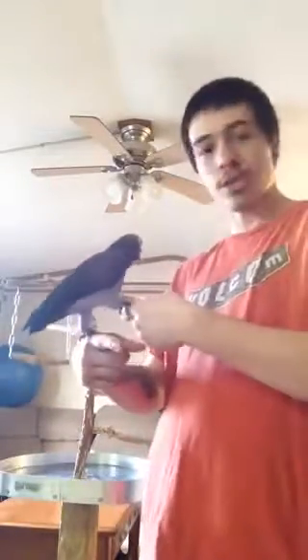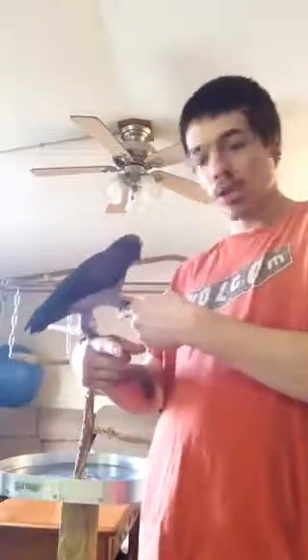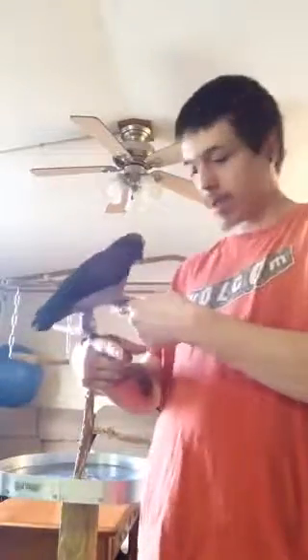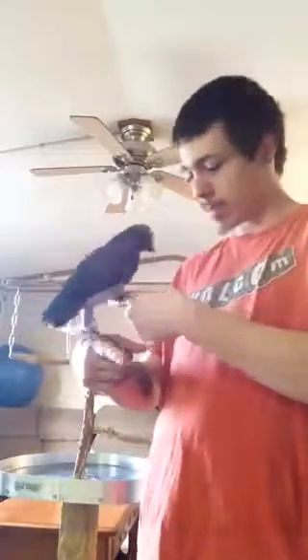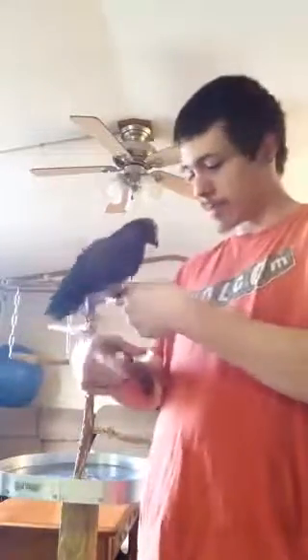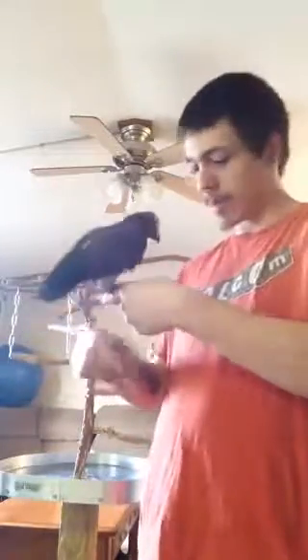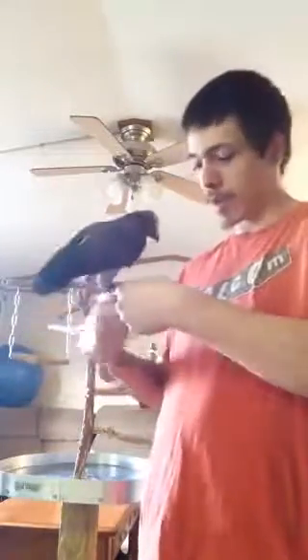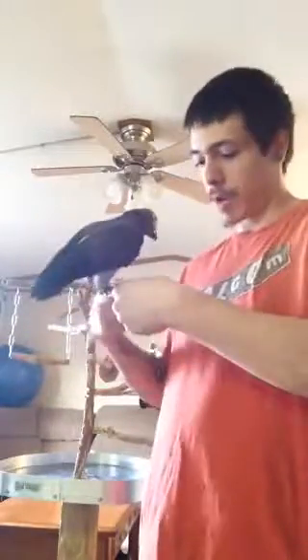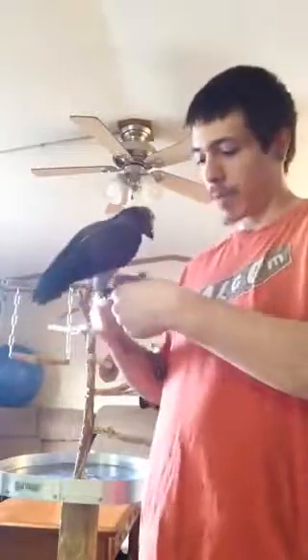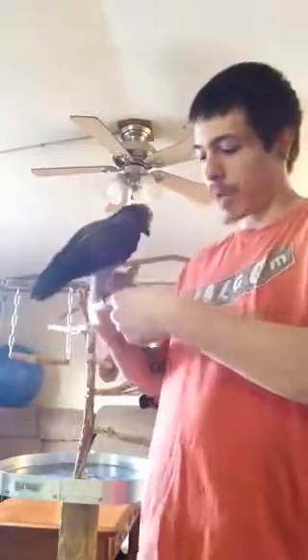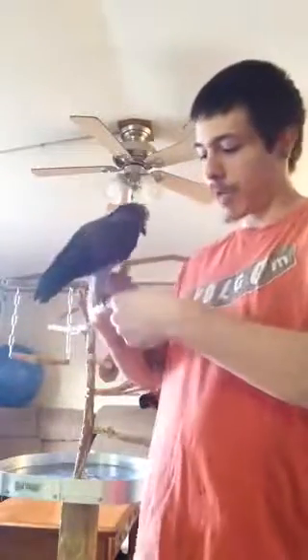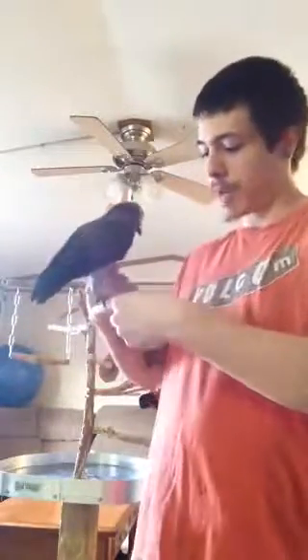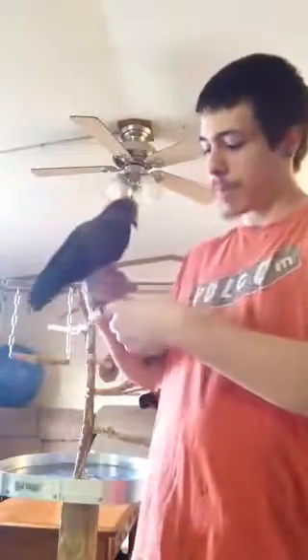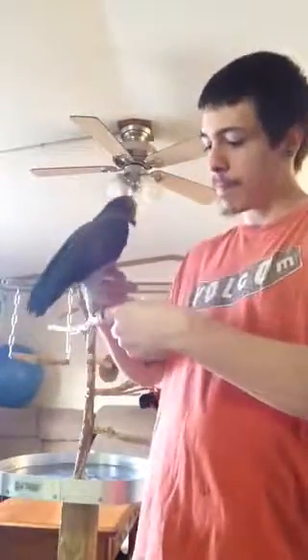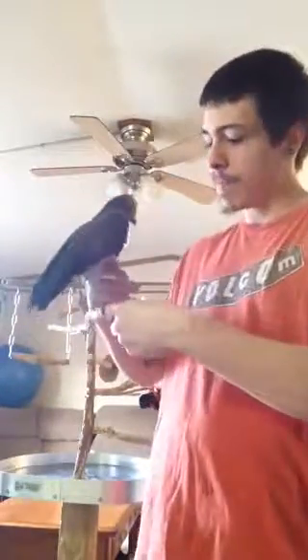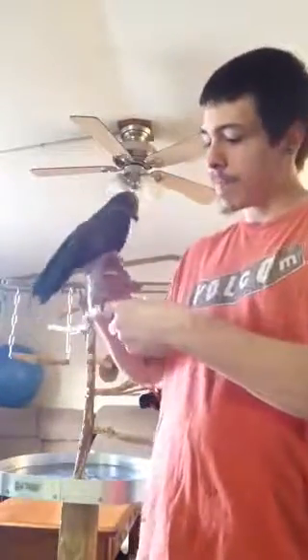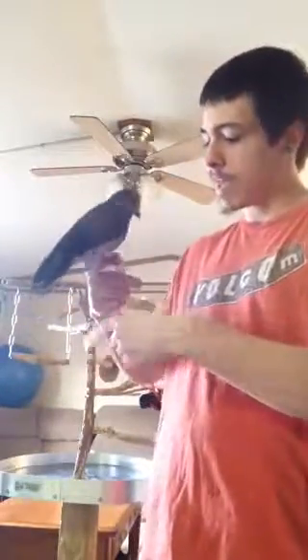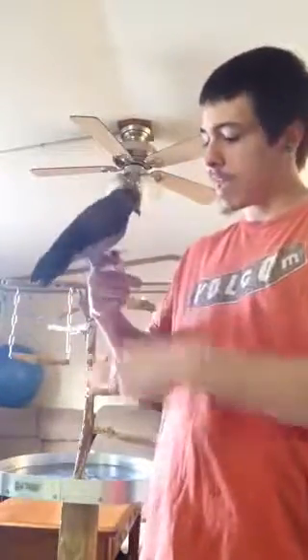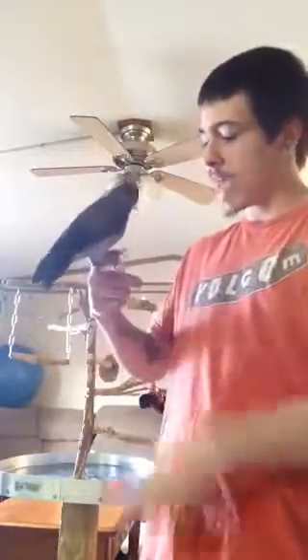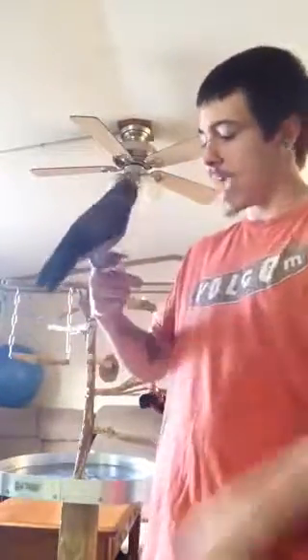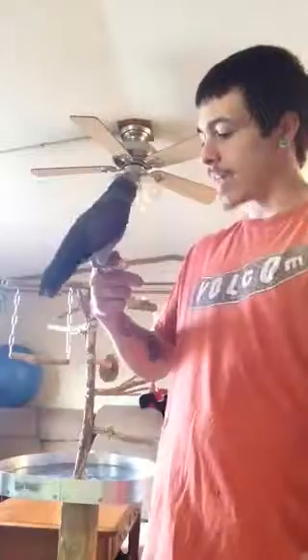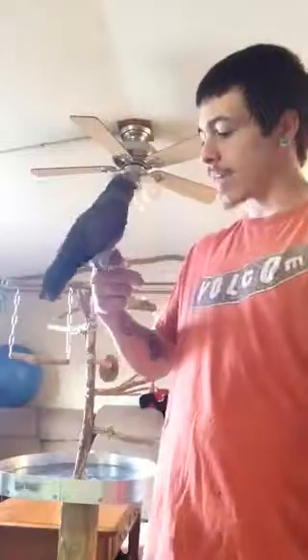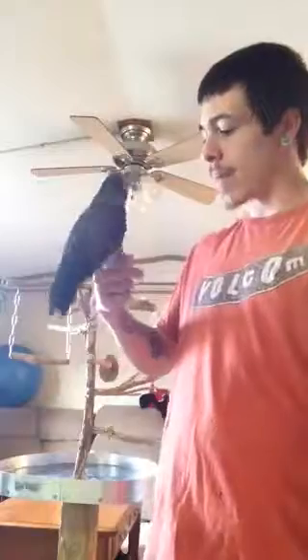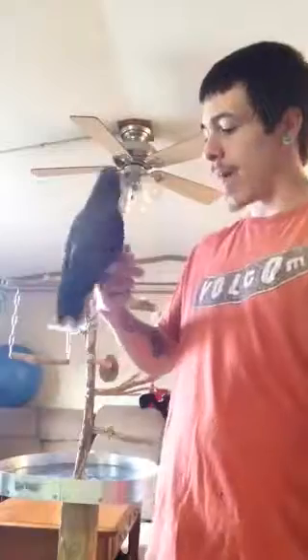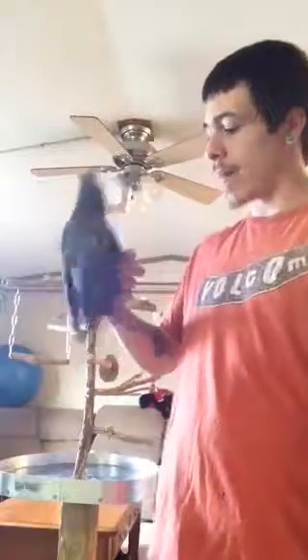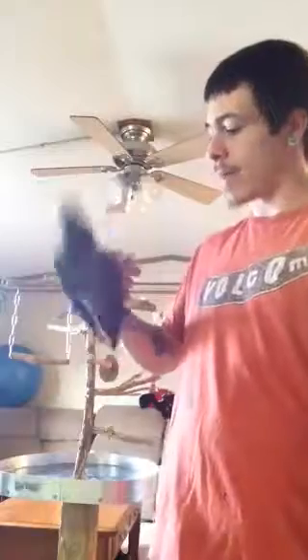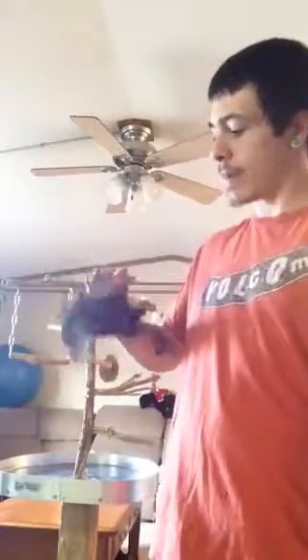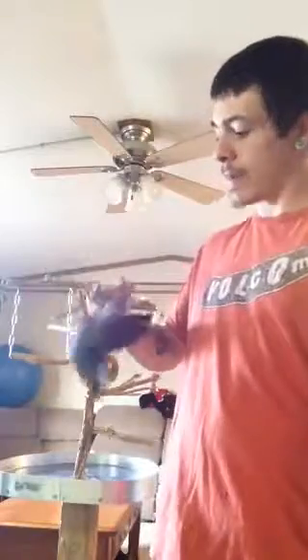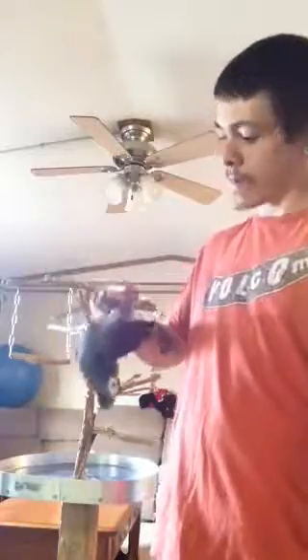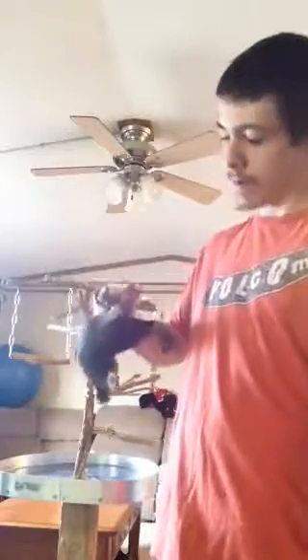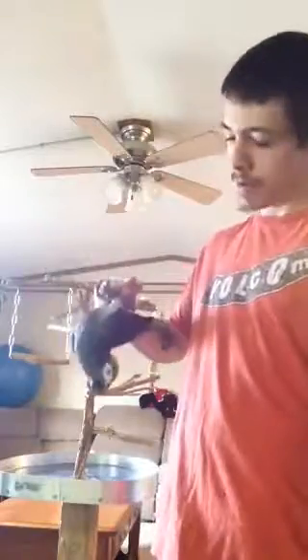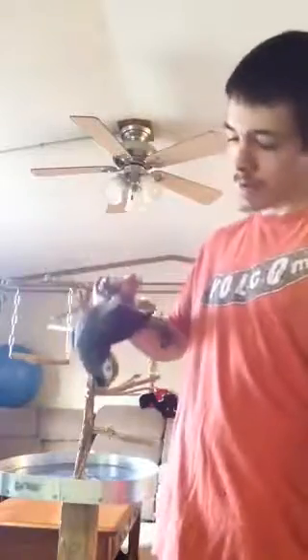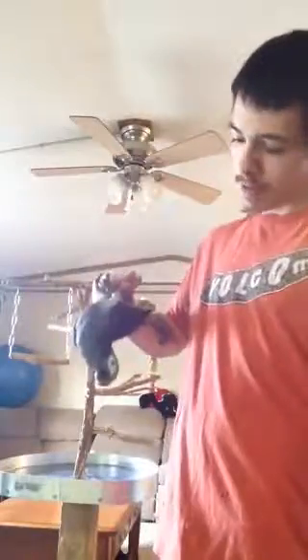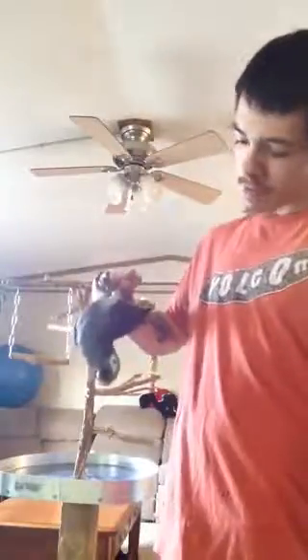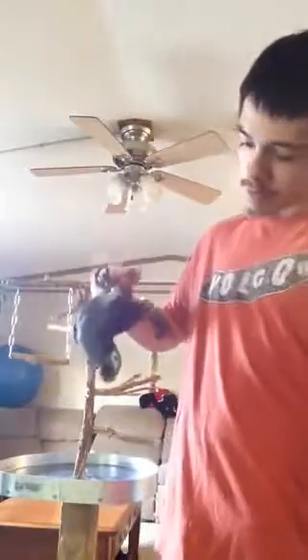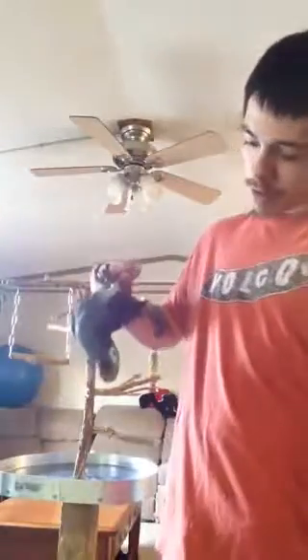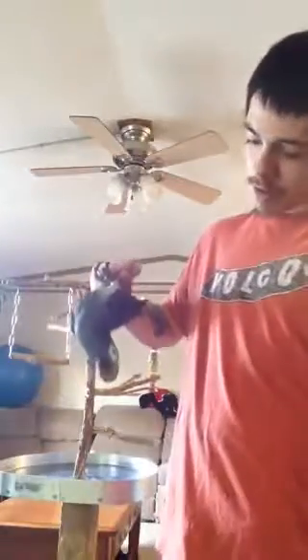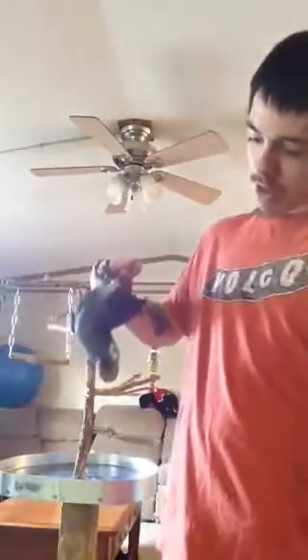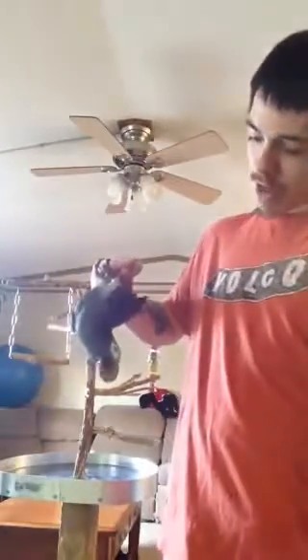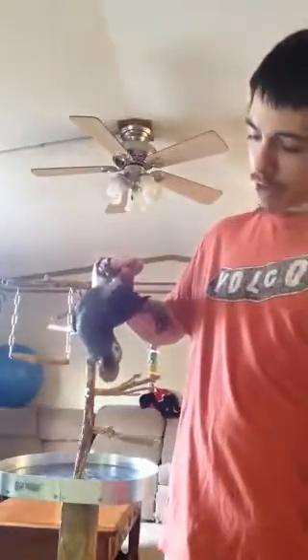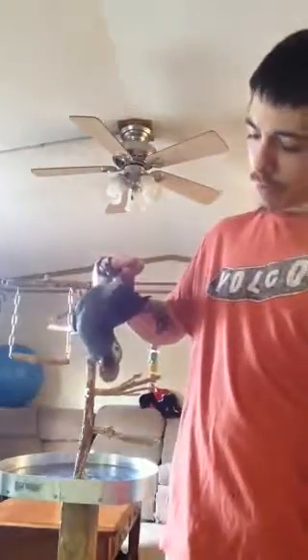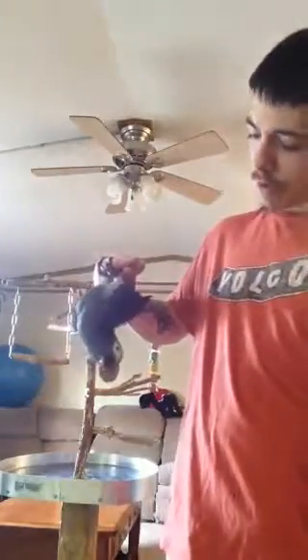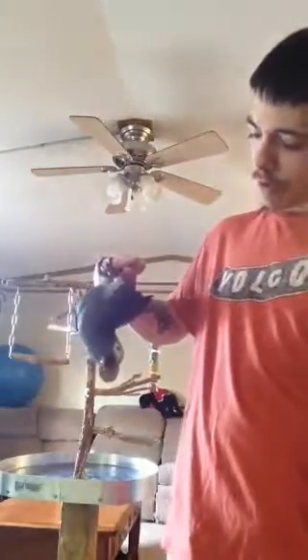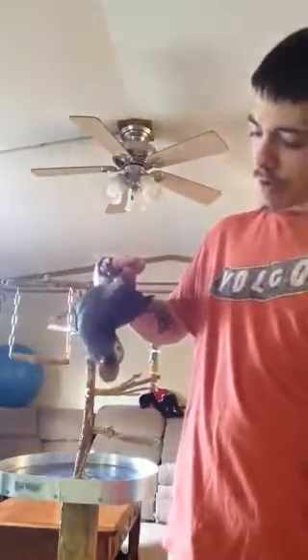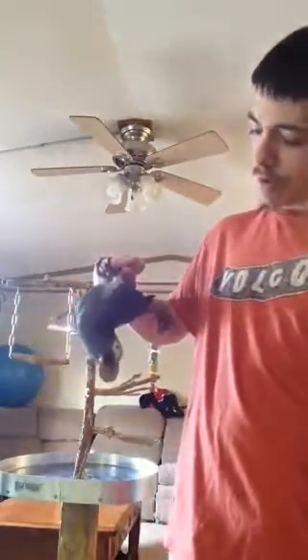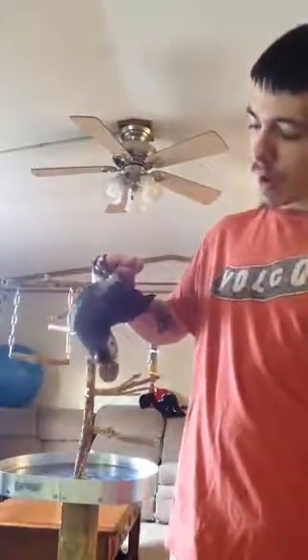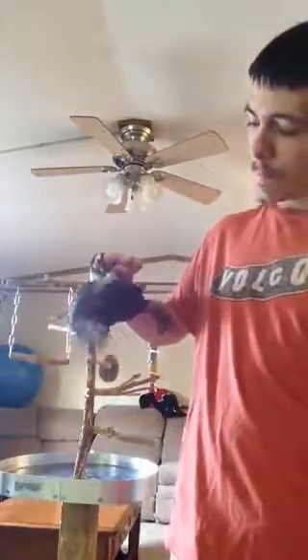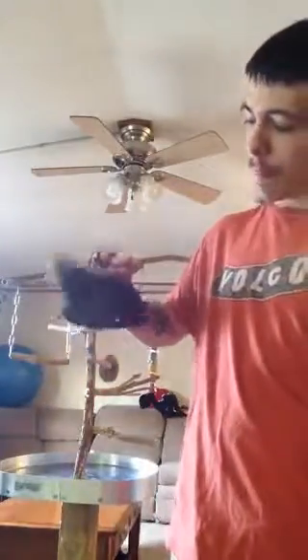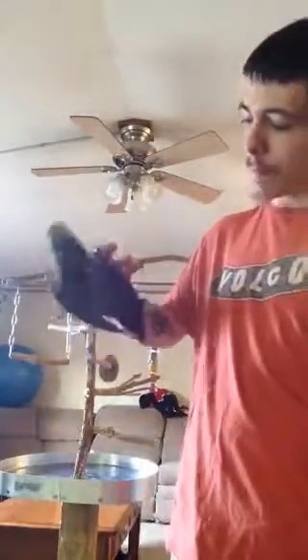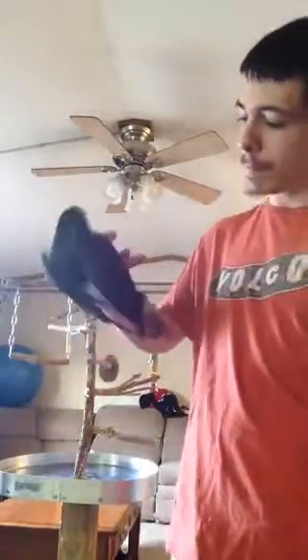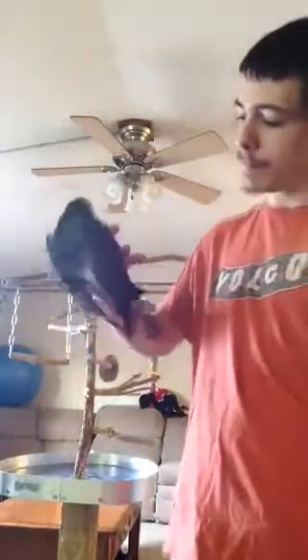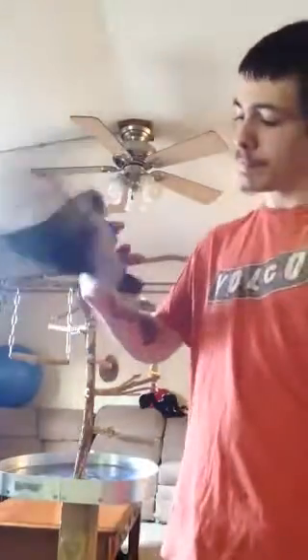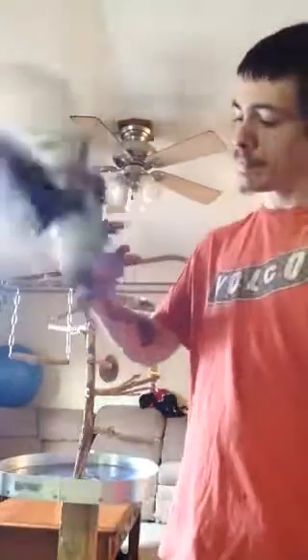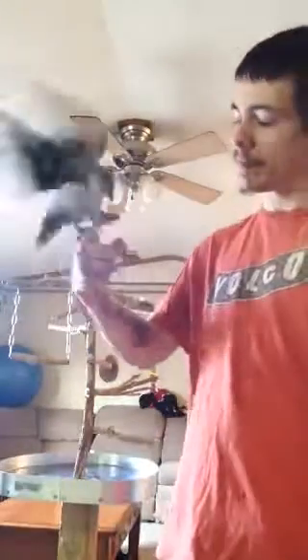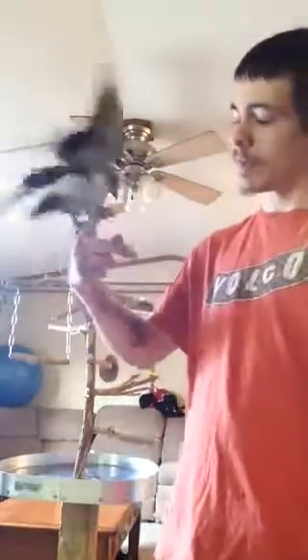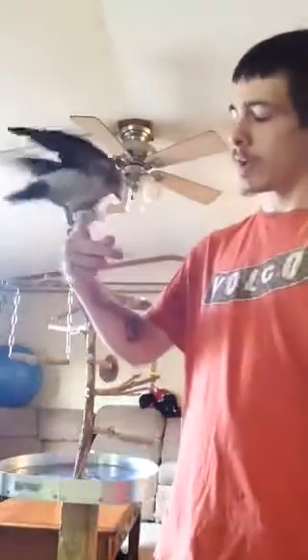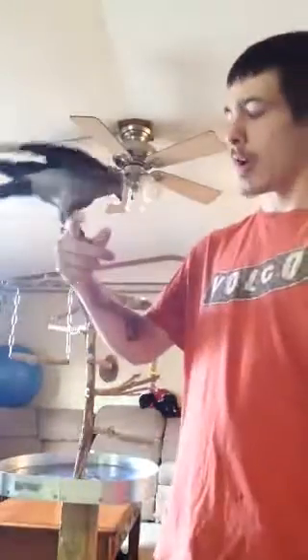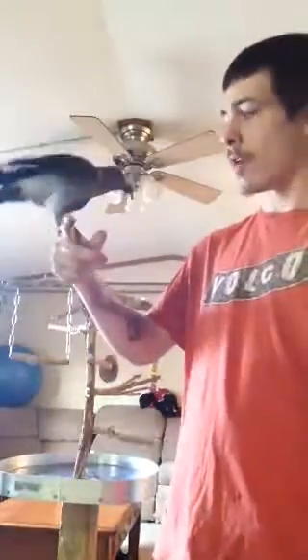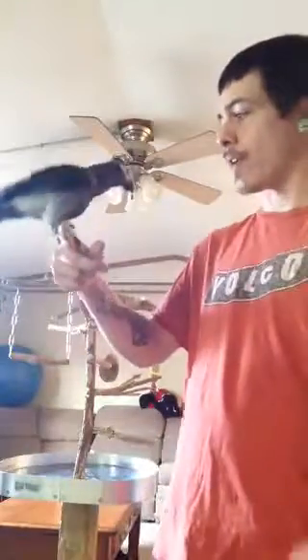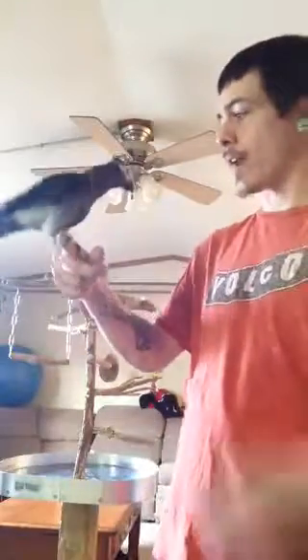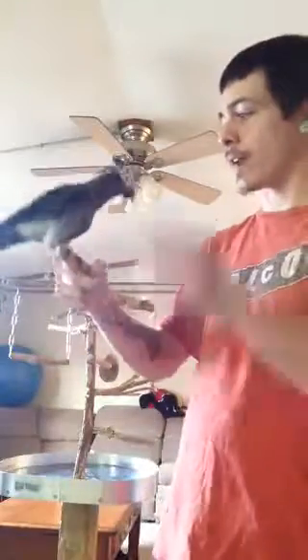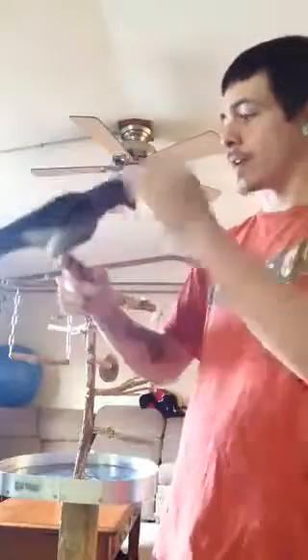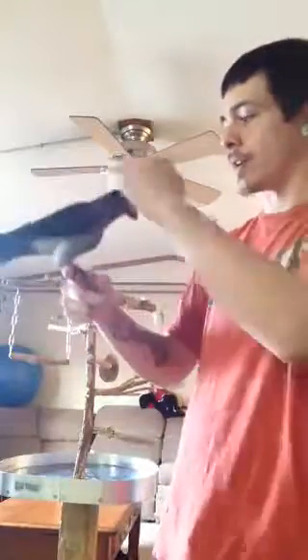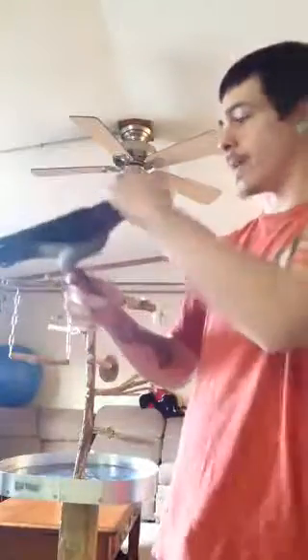Let me show you. Here we go, Wendy. Hang like a bat. Oh yeah, good bird. Up, up. Alright, good.